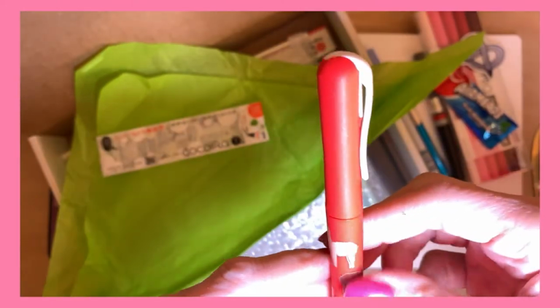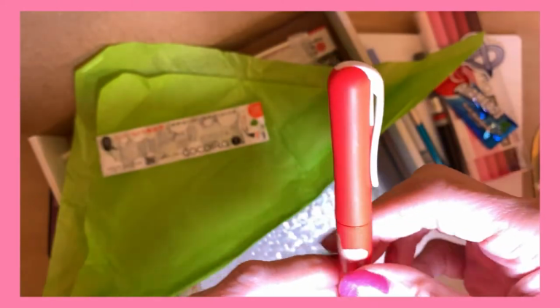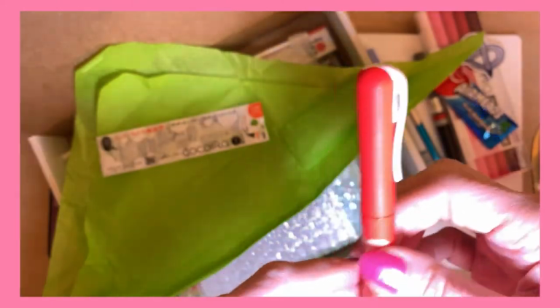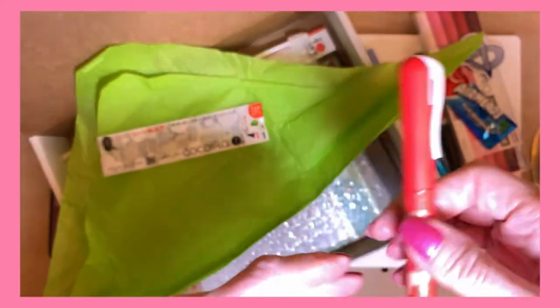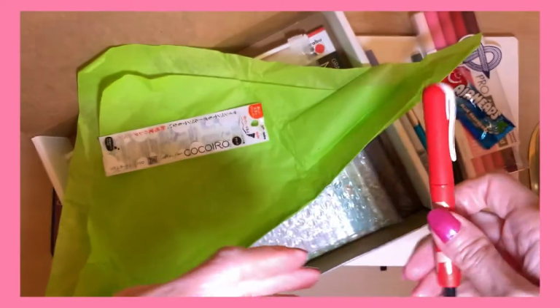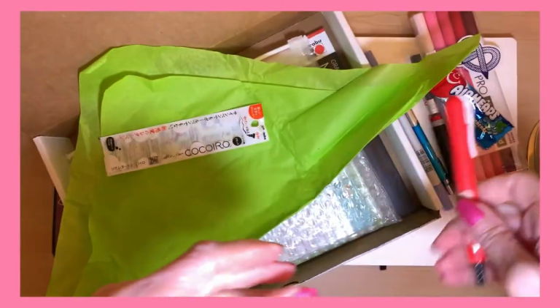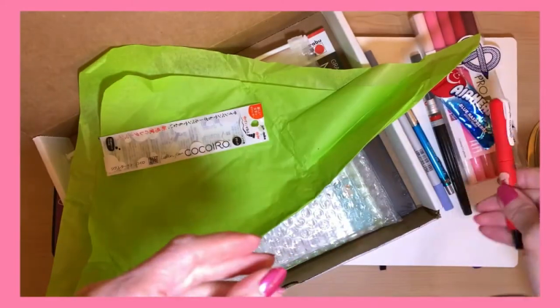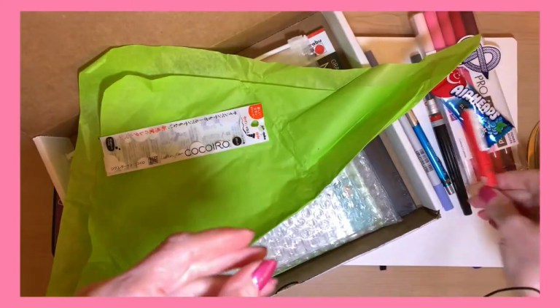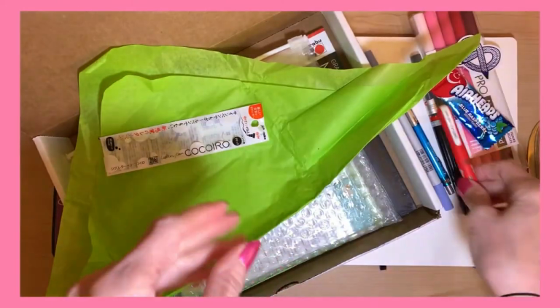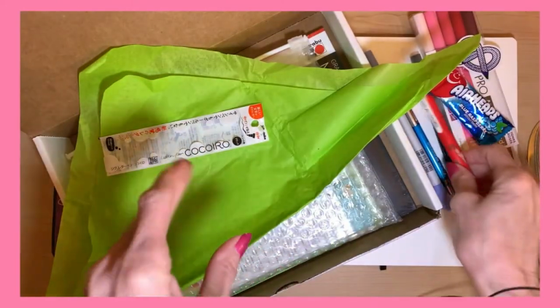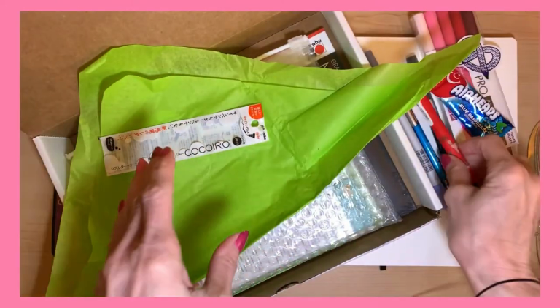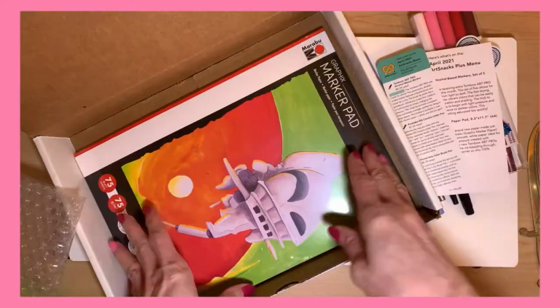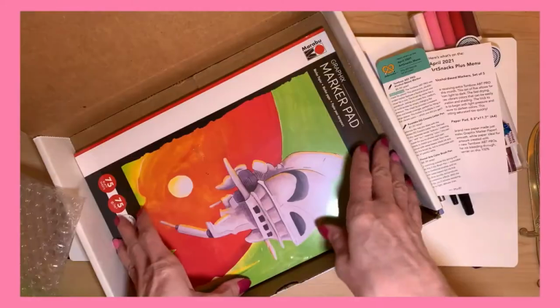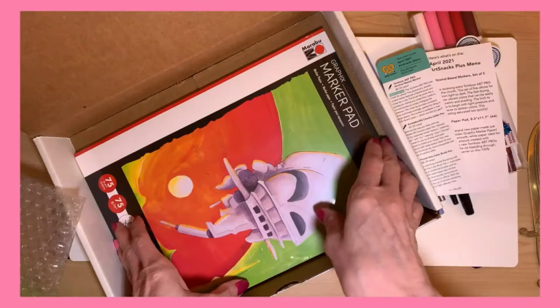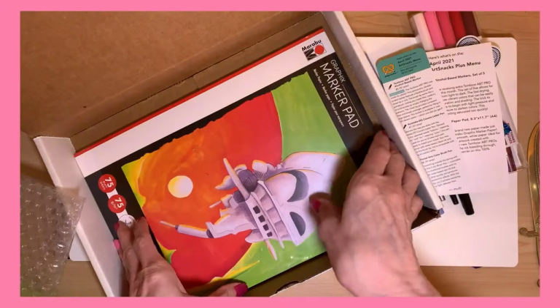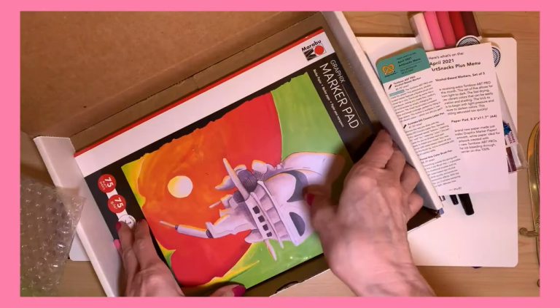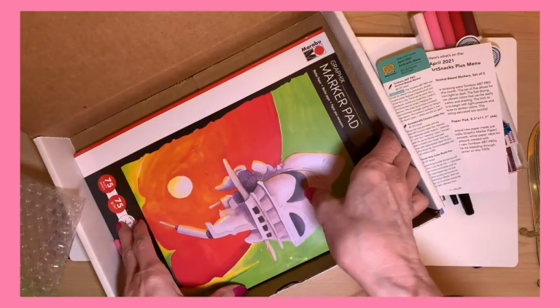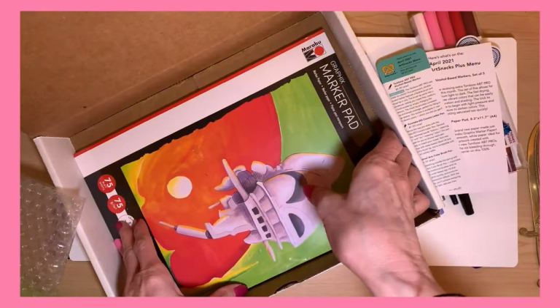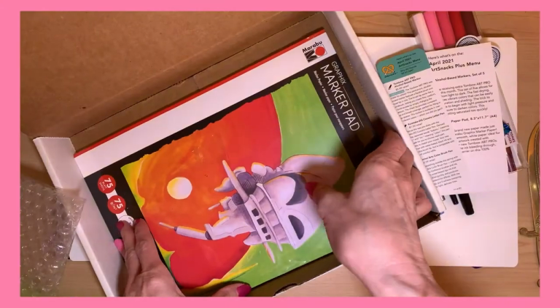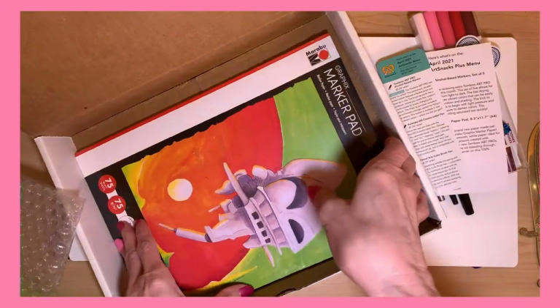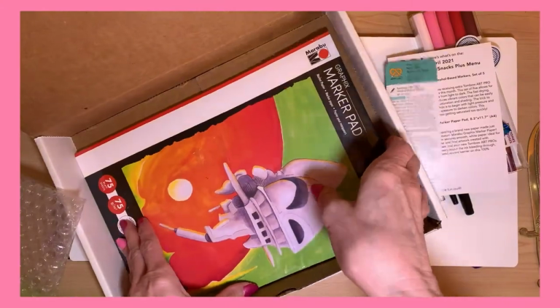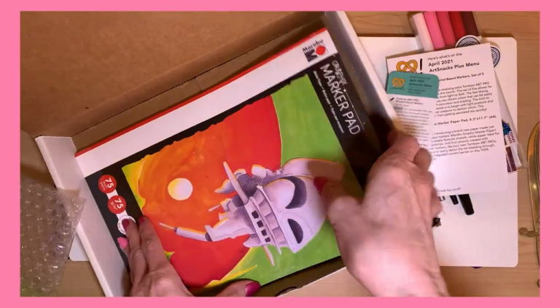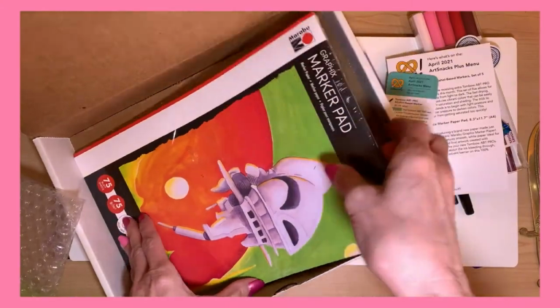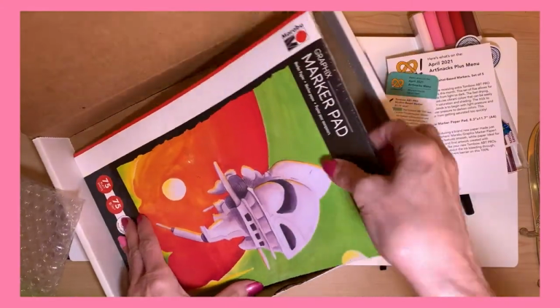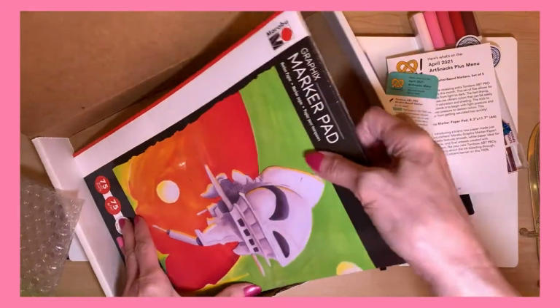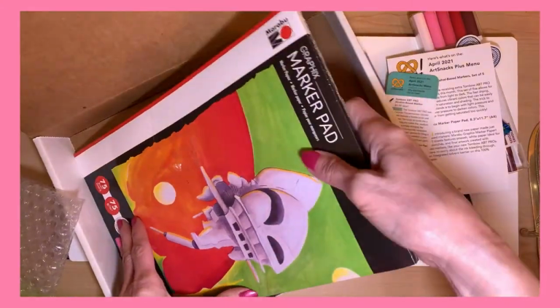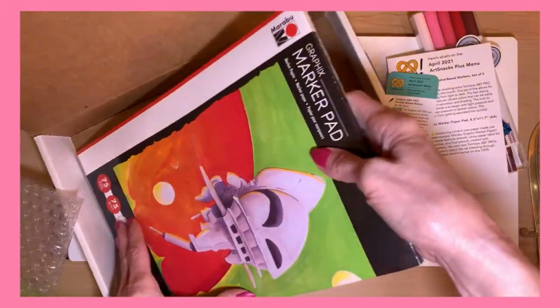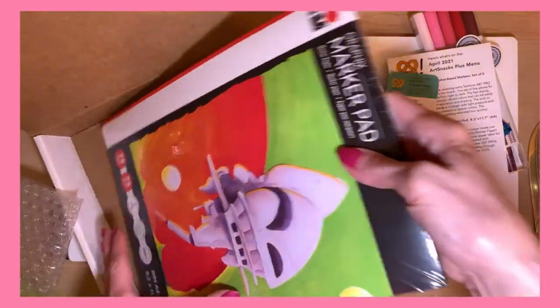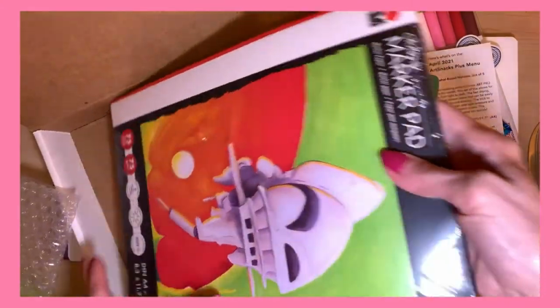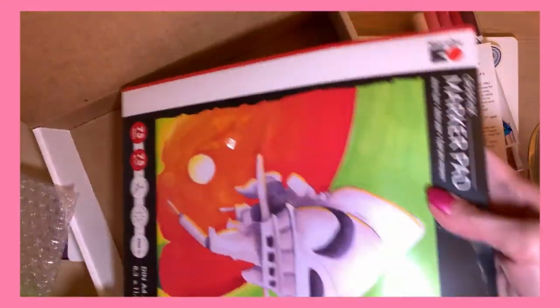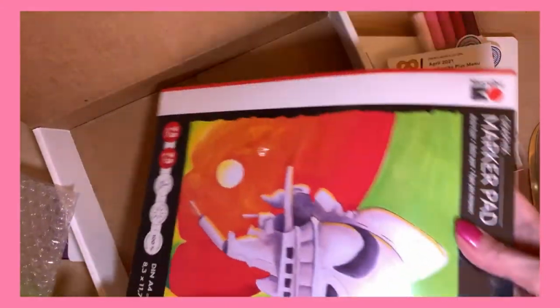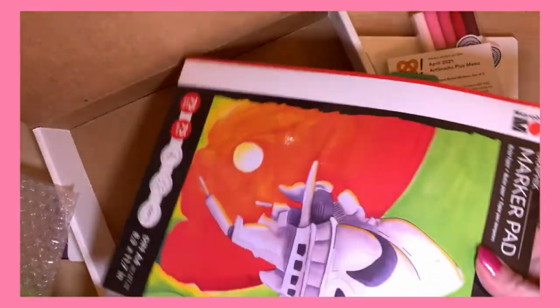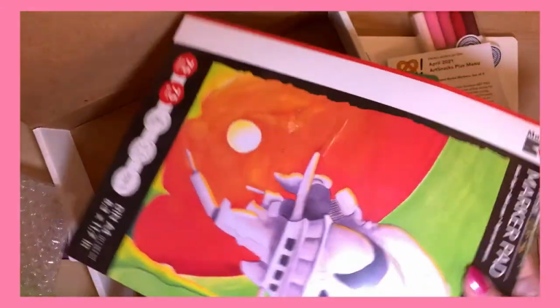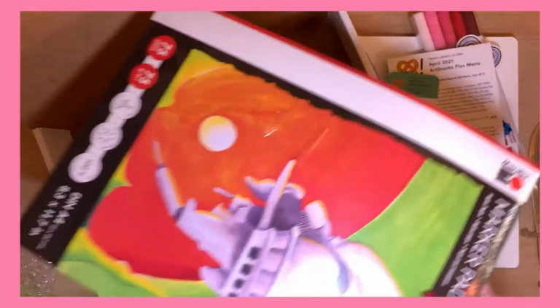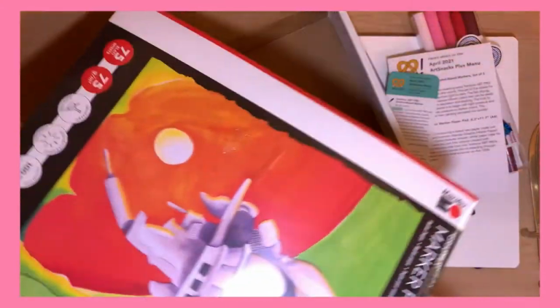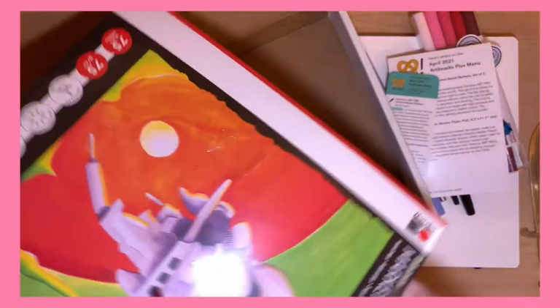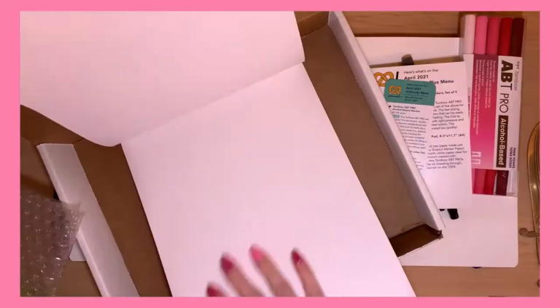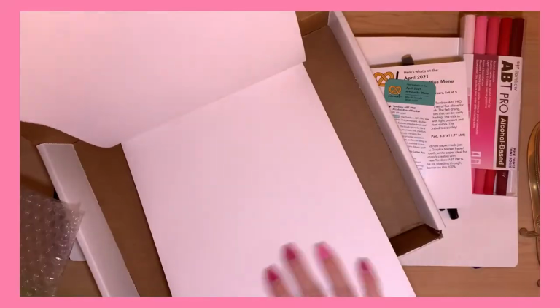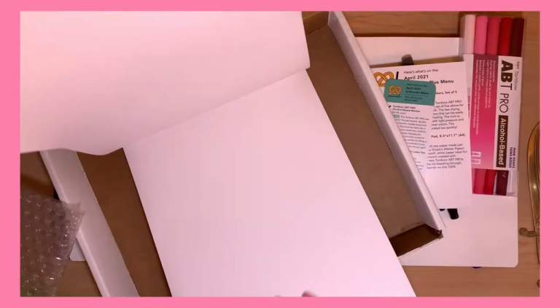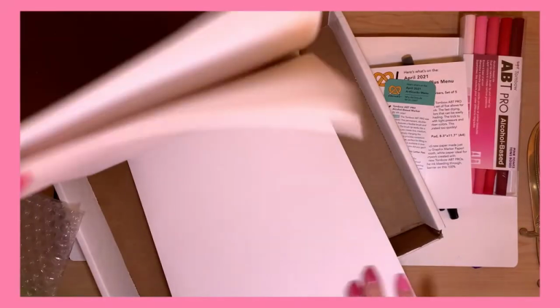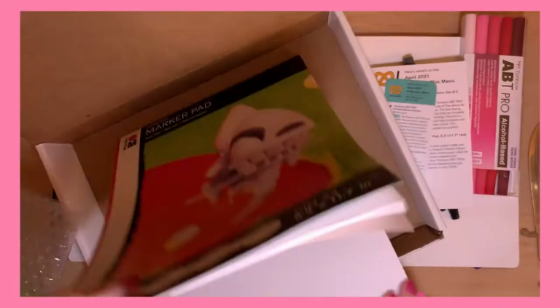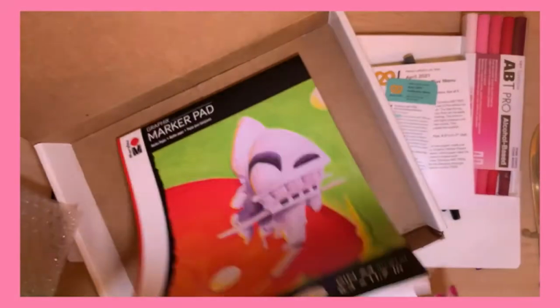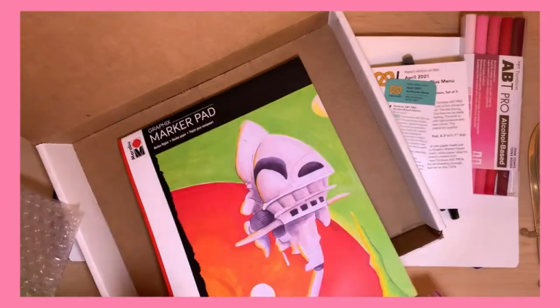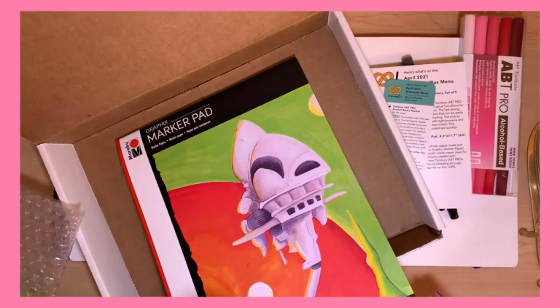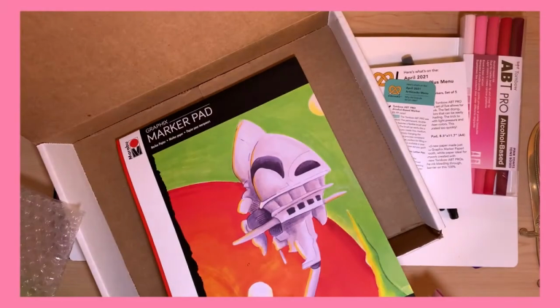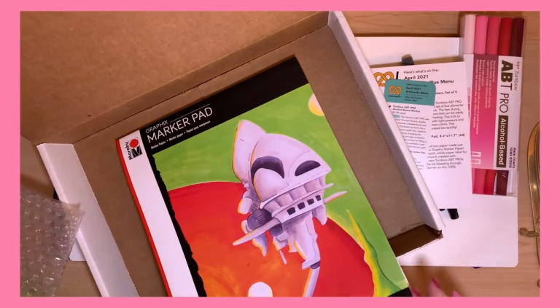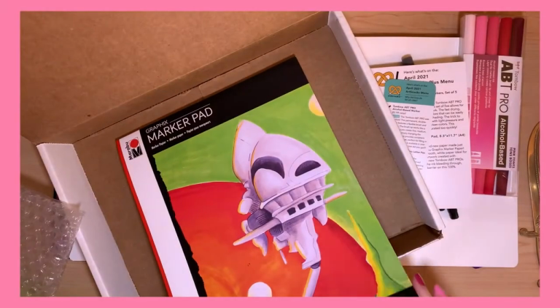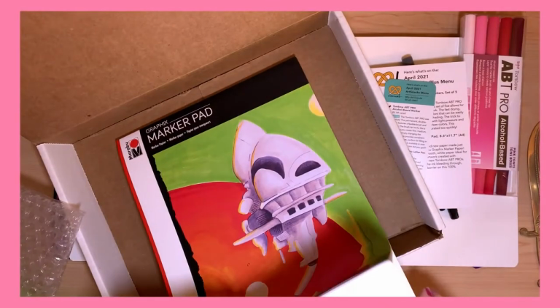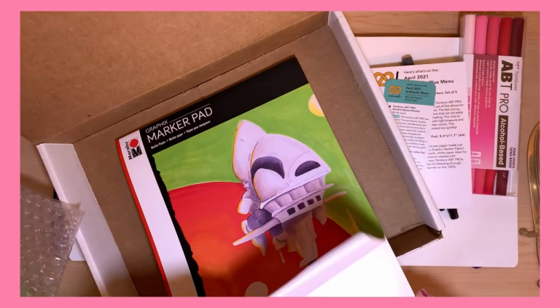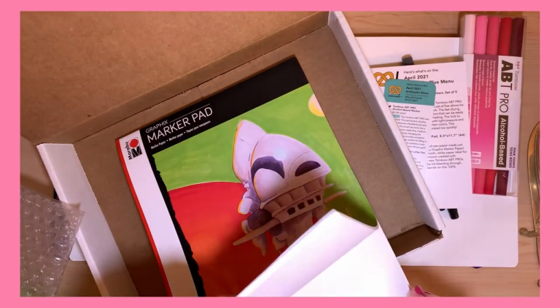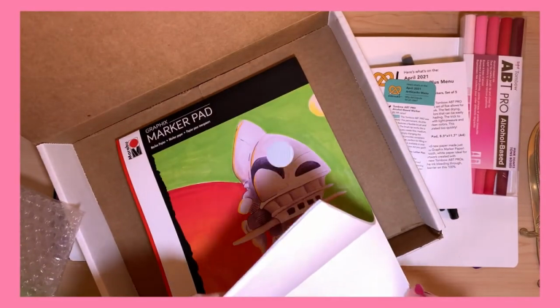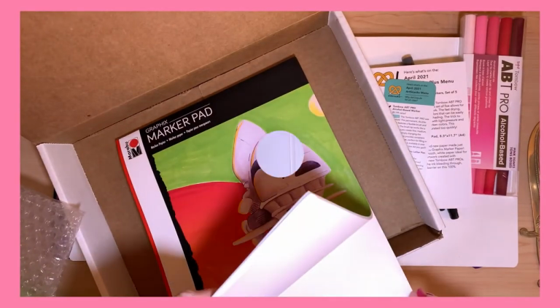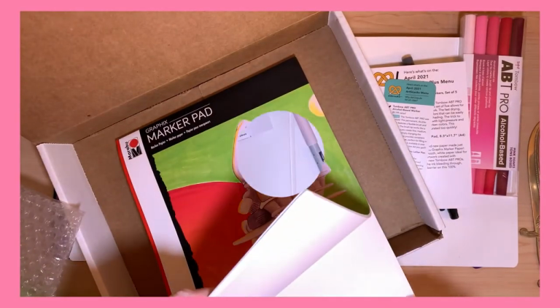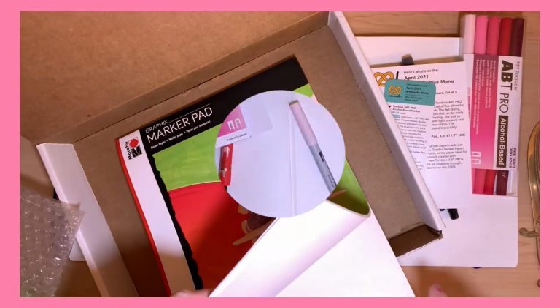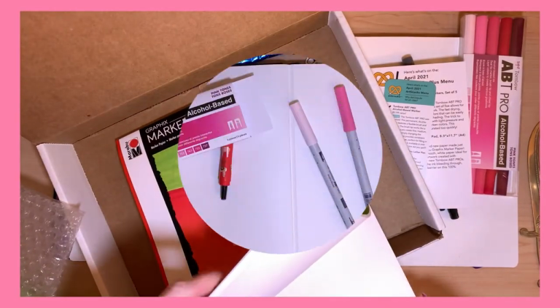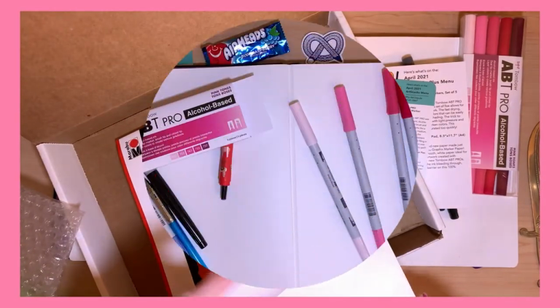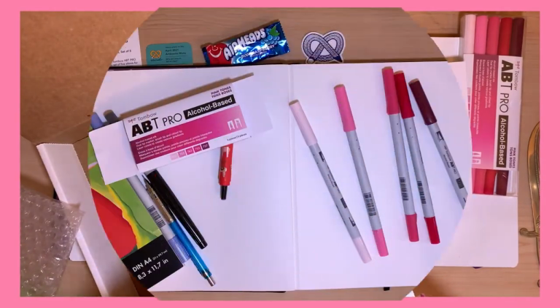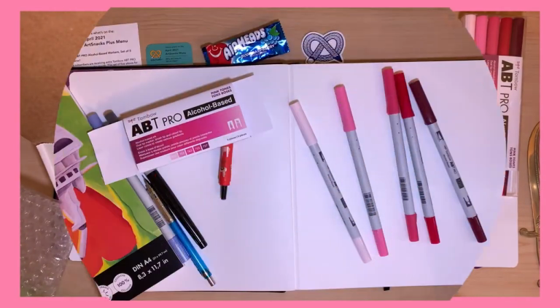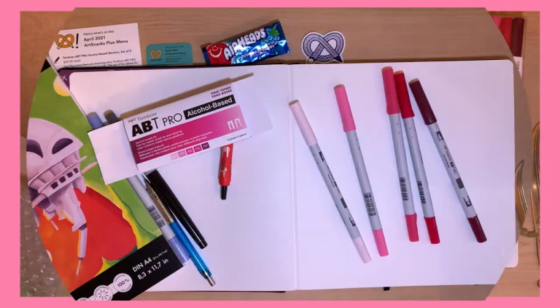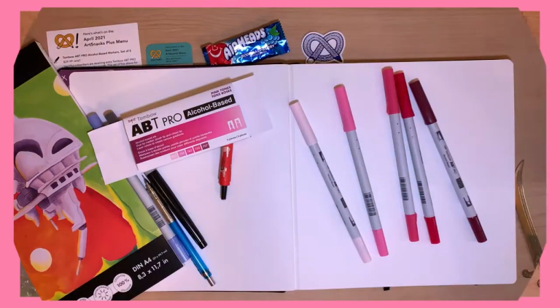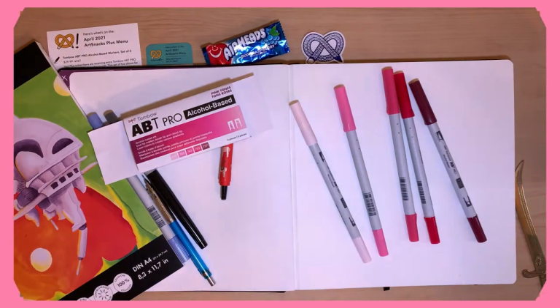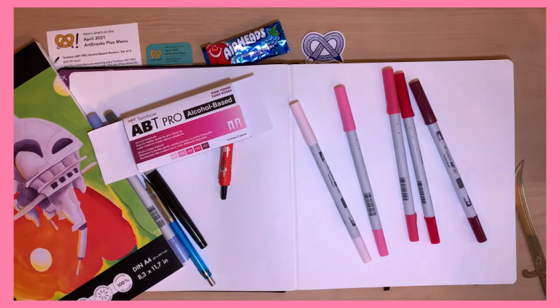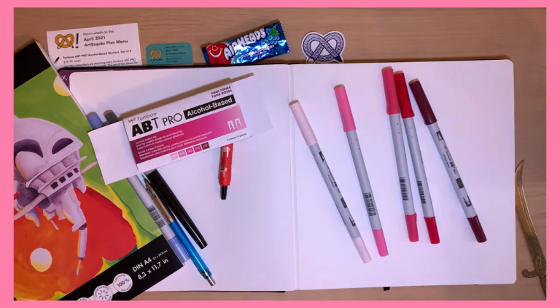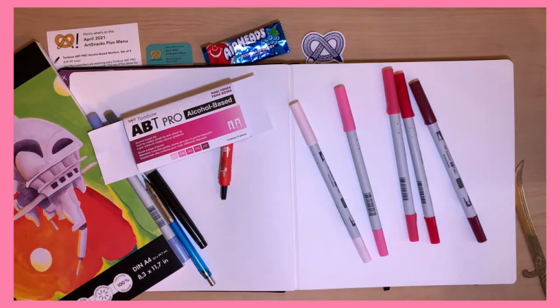And the llamas — a different color. Llamas. And the marker pad. Very smooth paper.